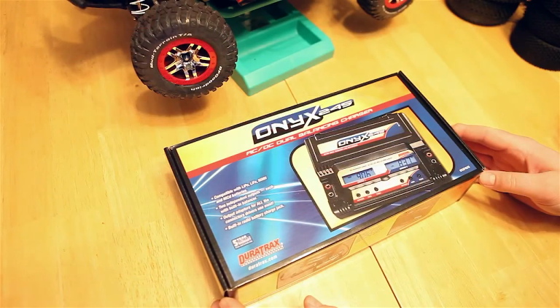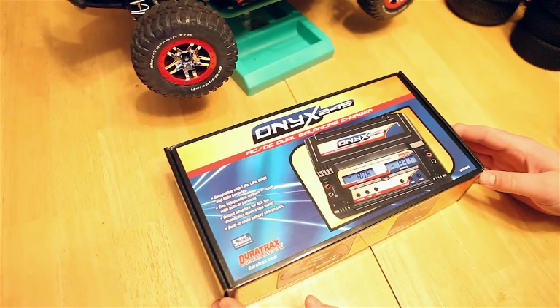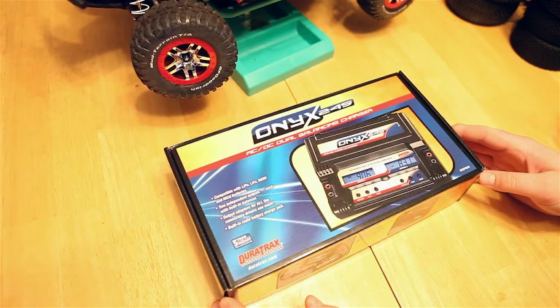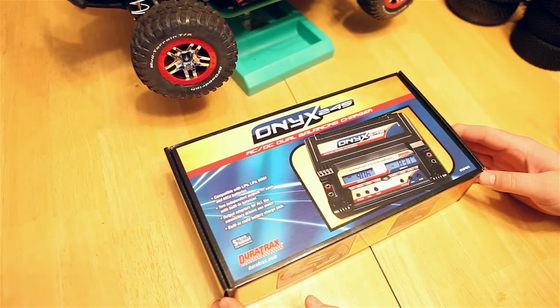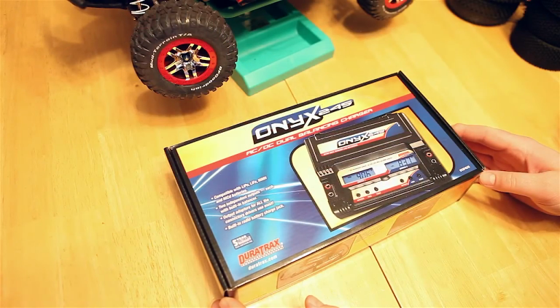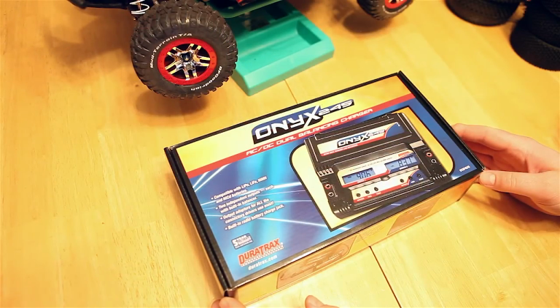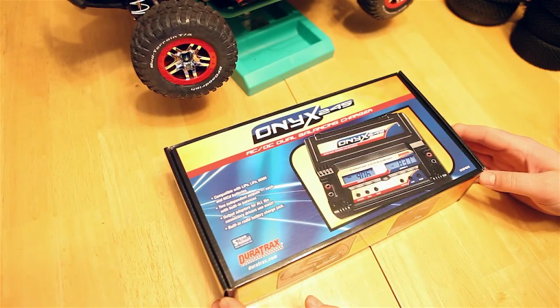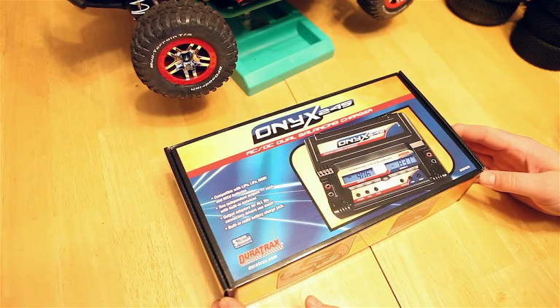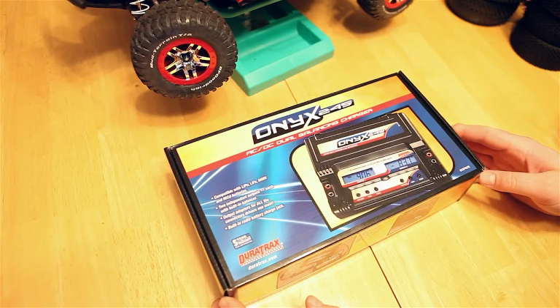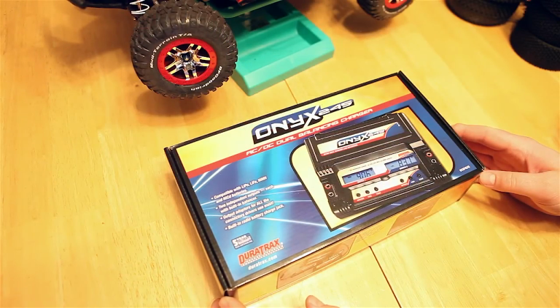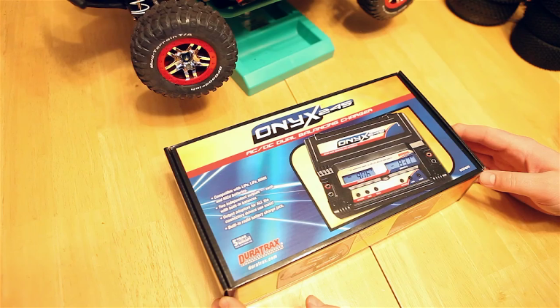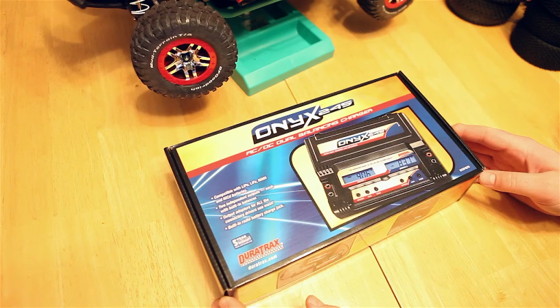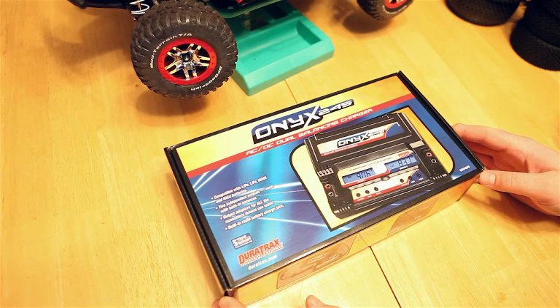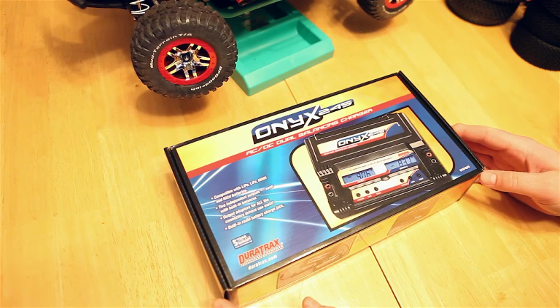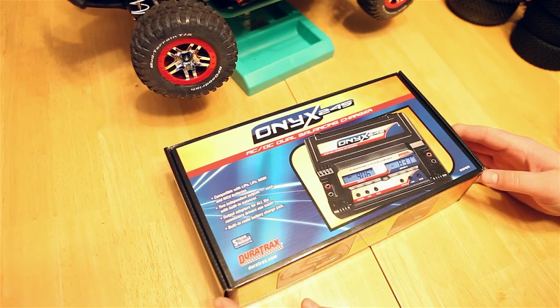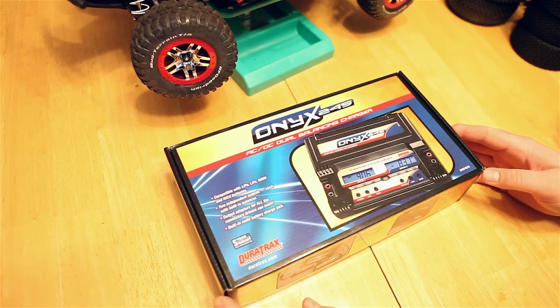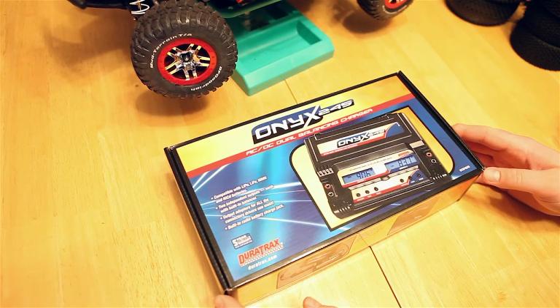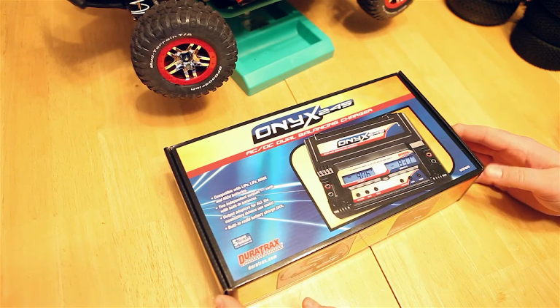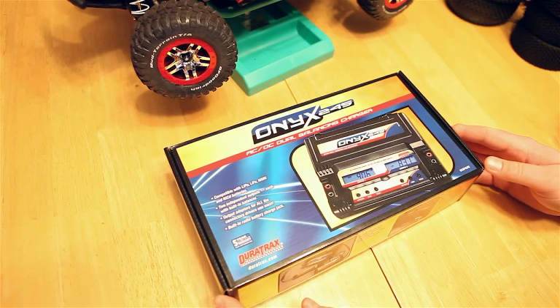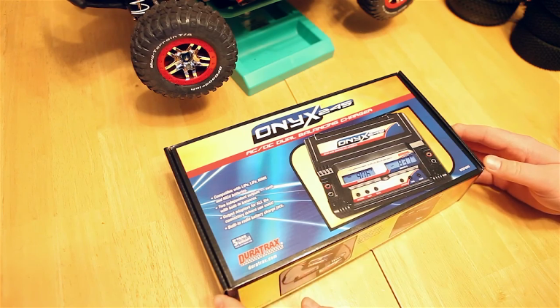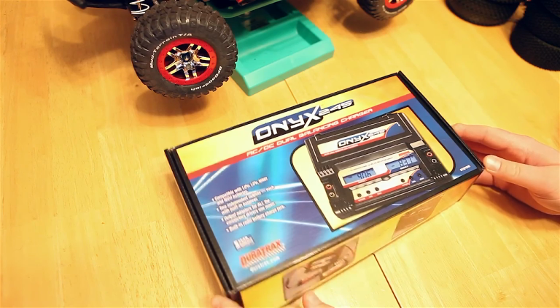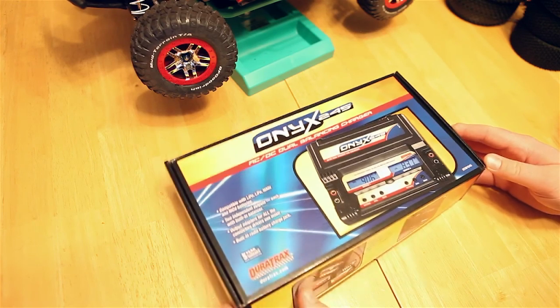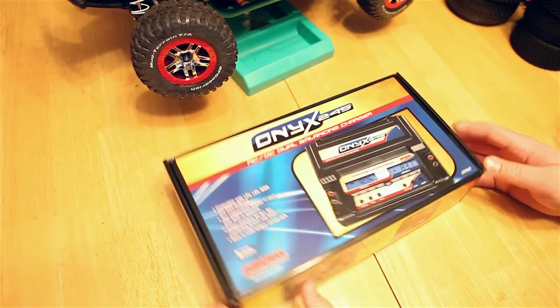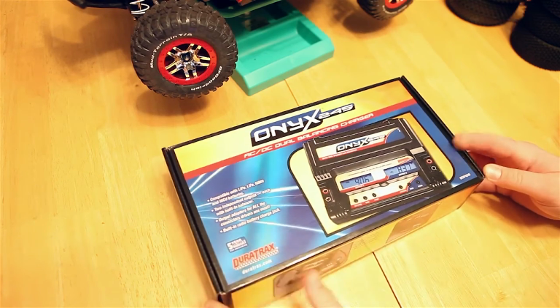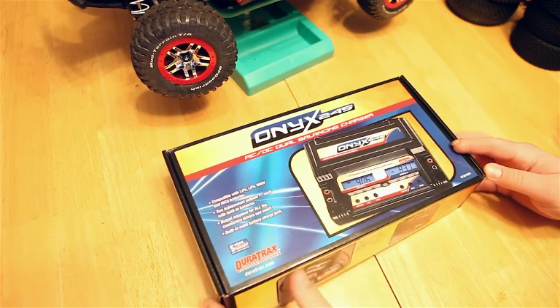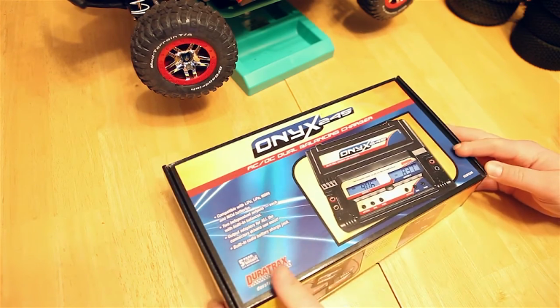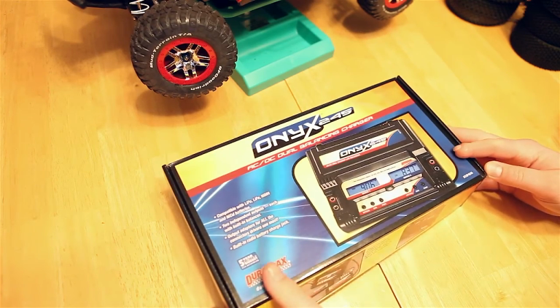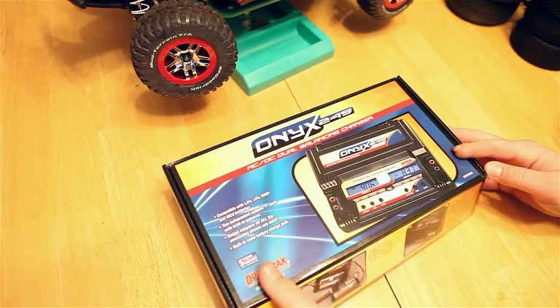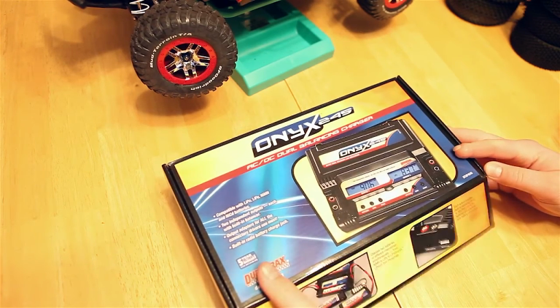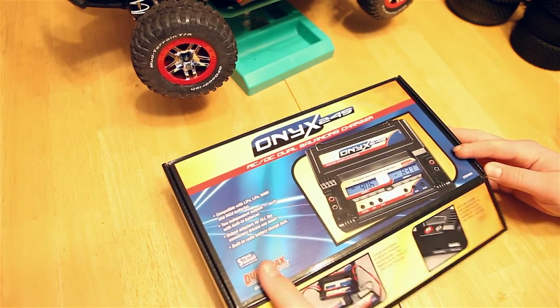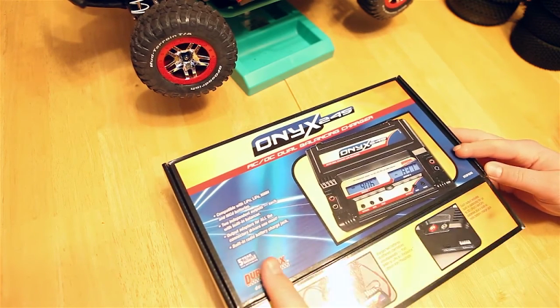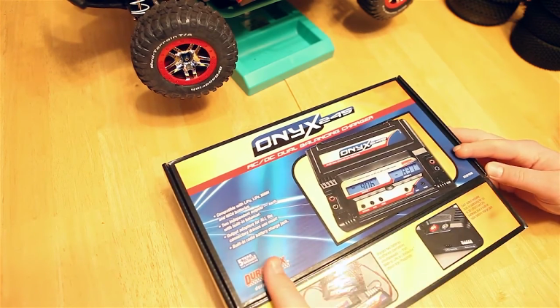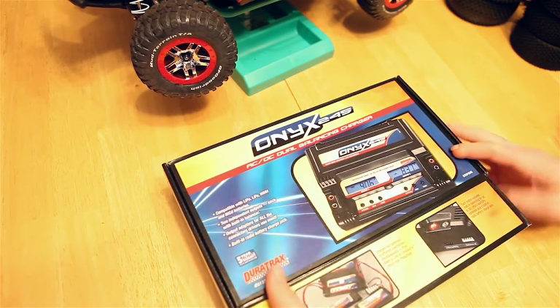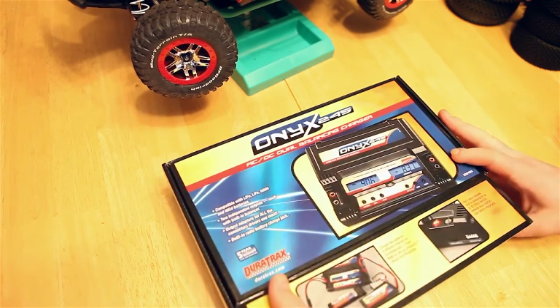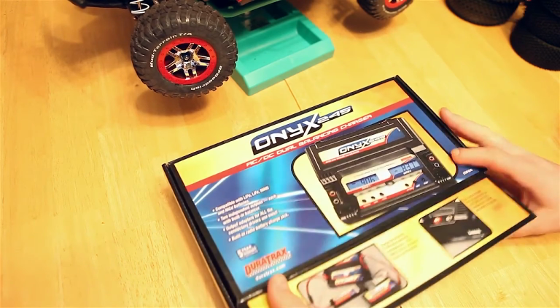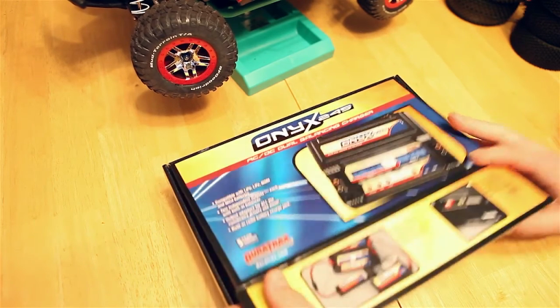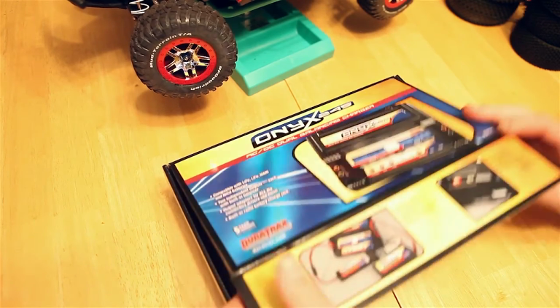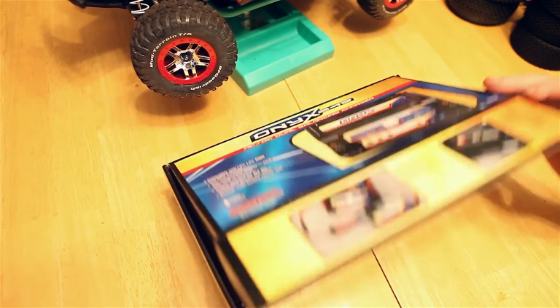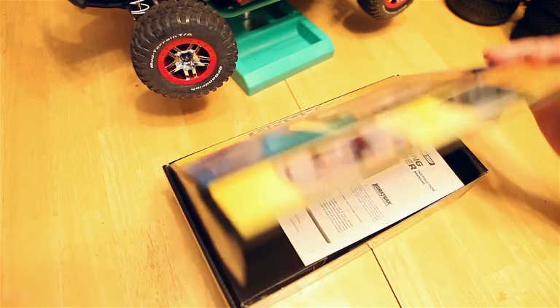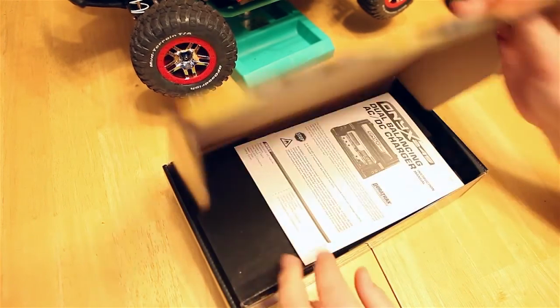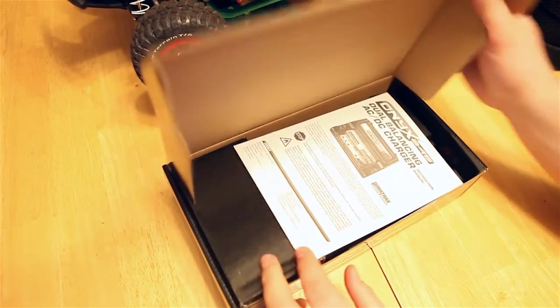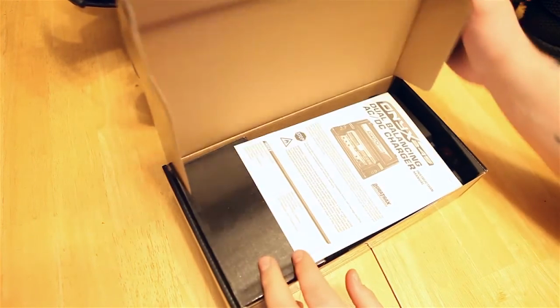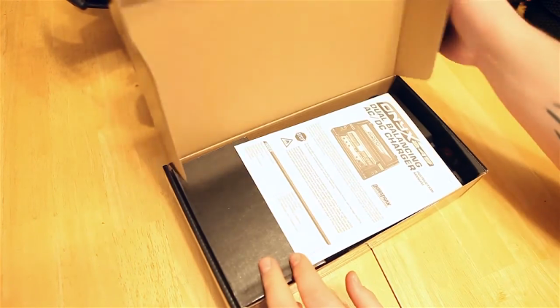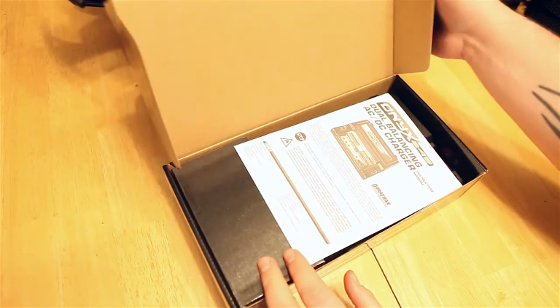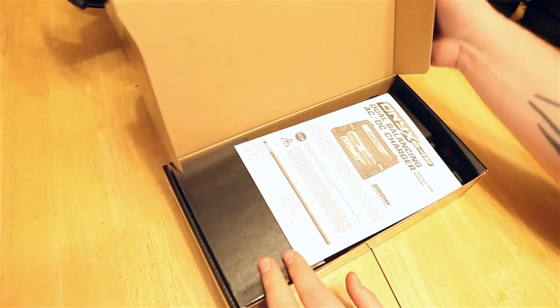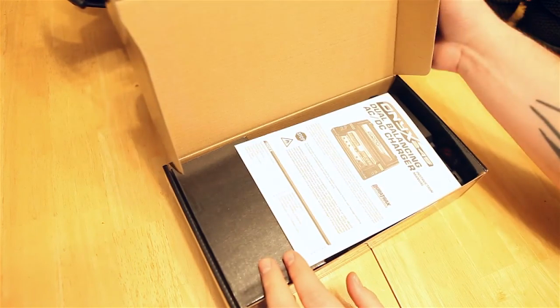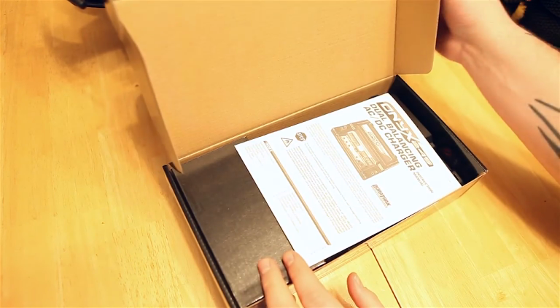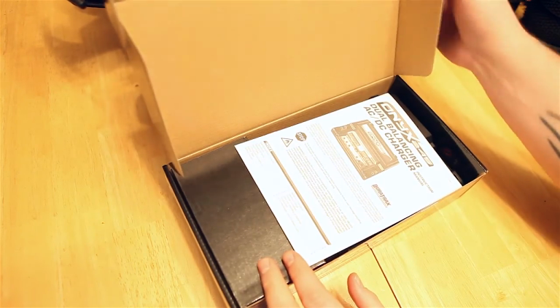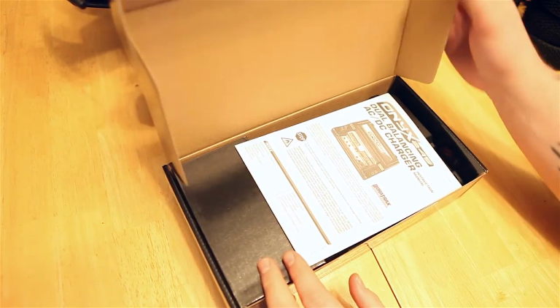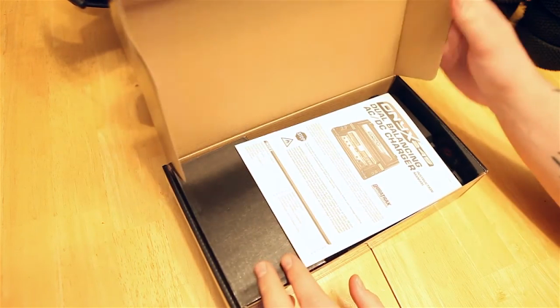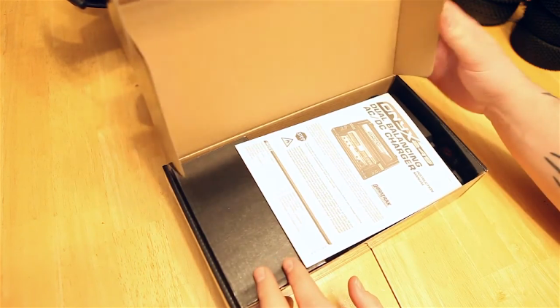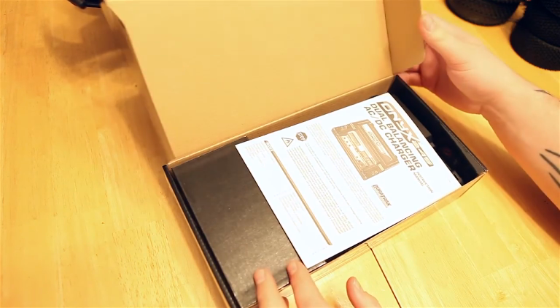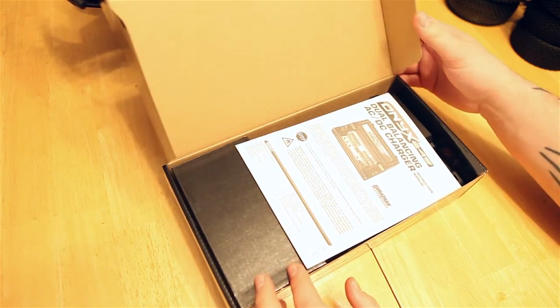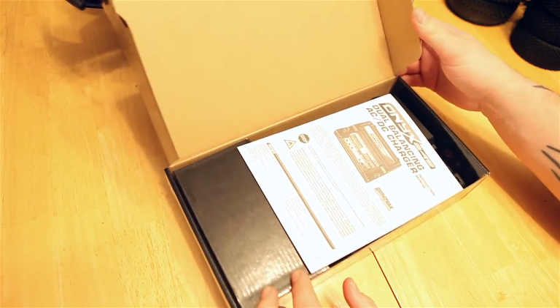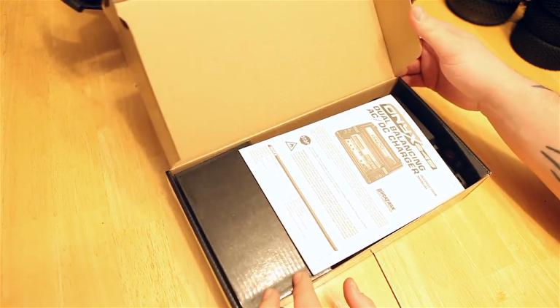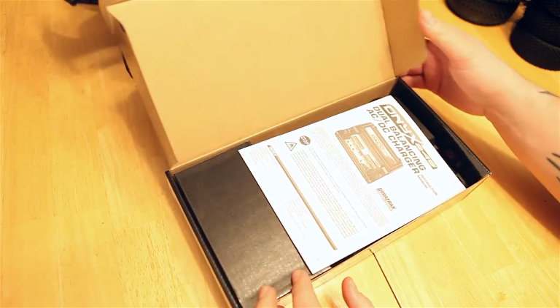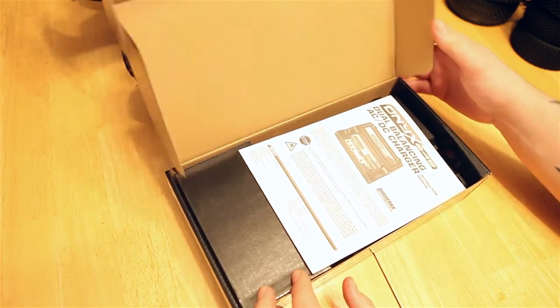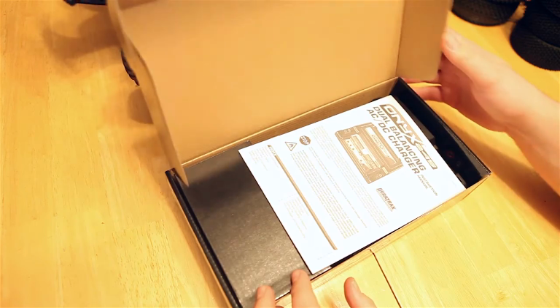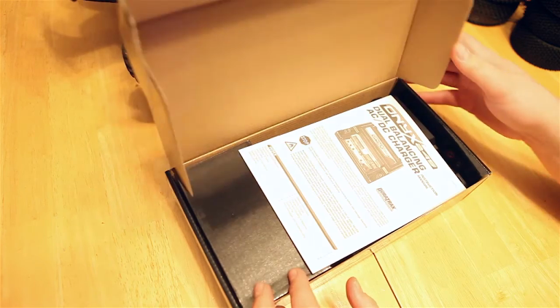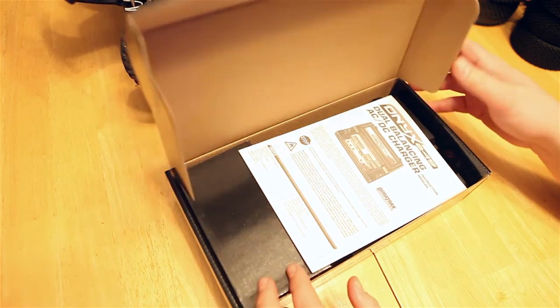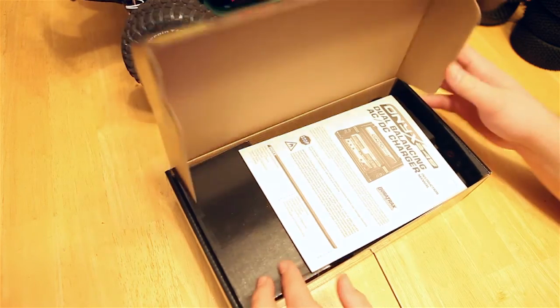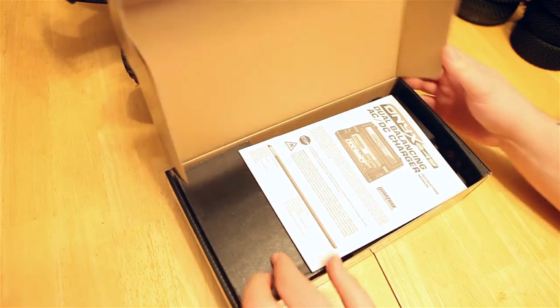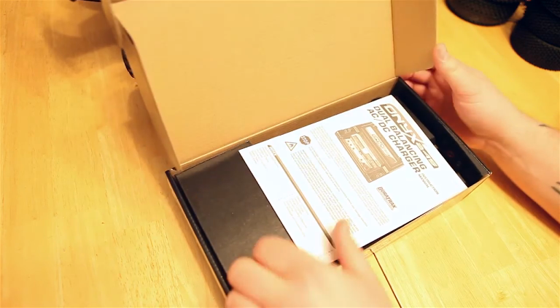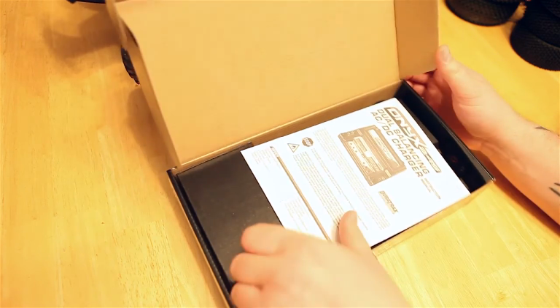I picked up this charger for its versatility. It looks like it's got quite a lot of good features for the price — it's $119.